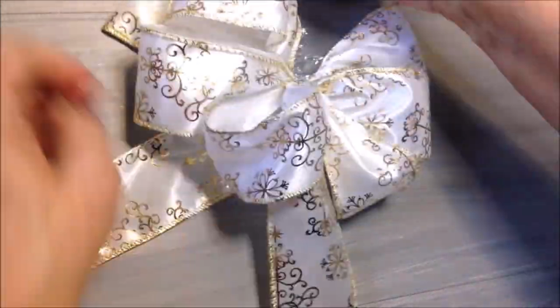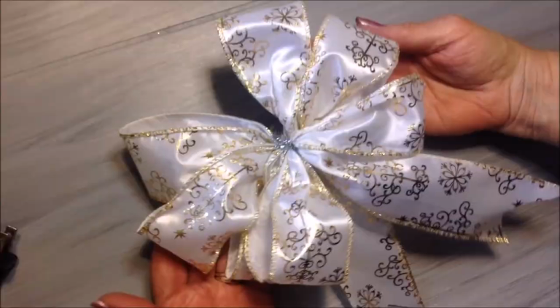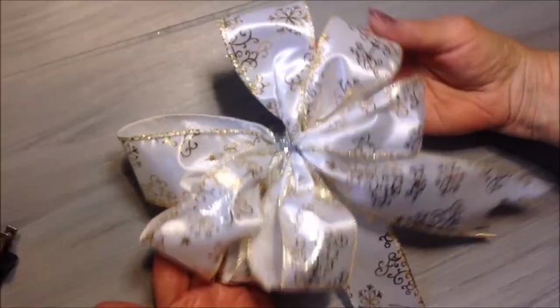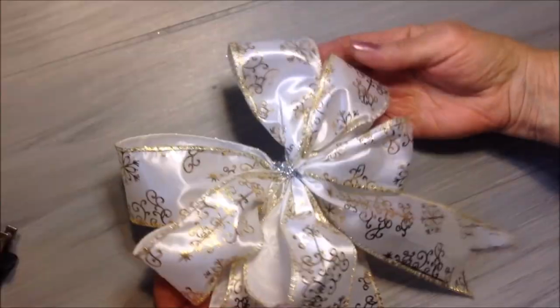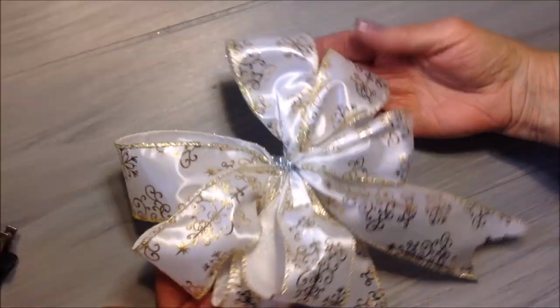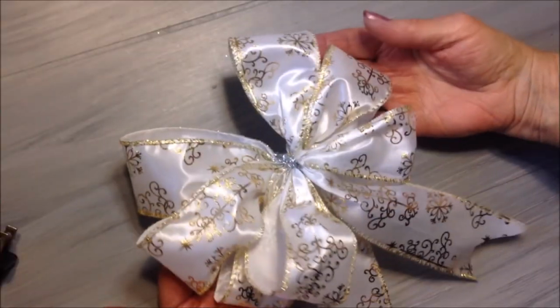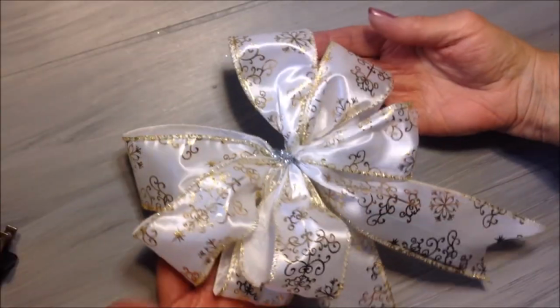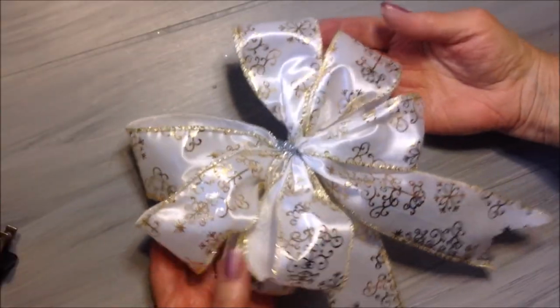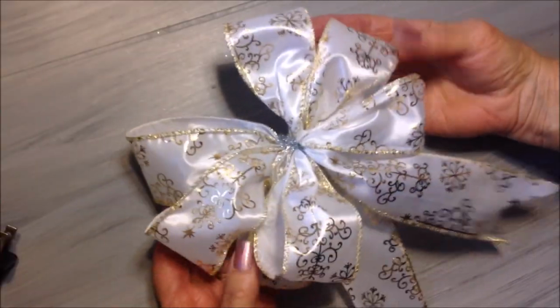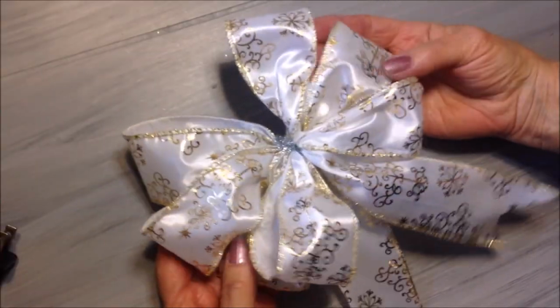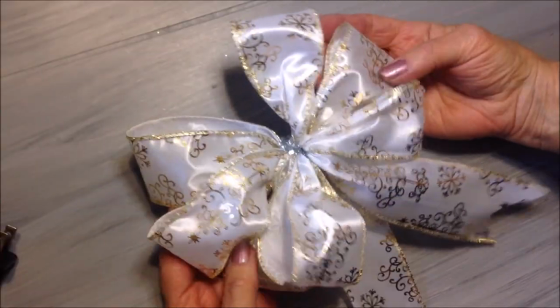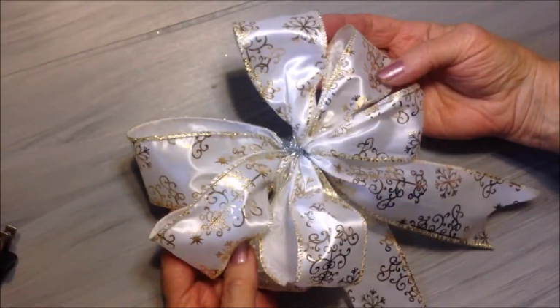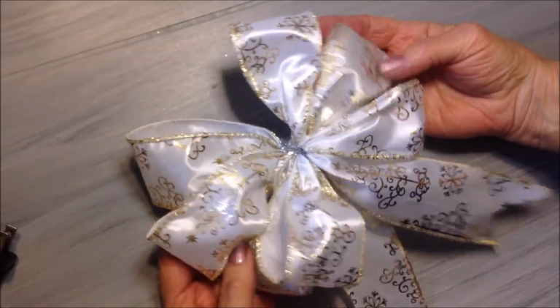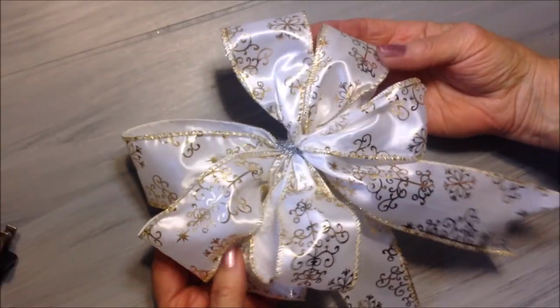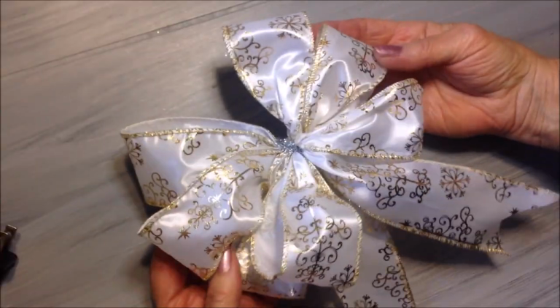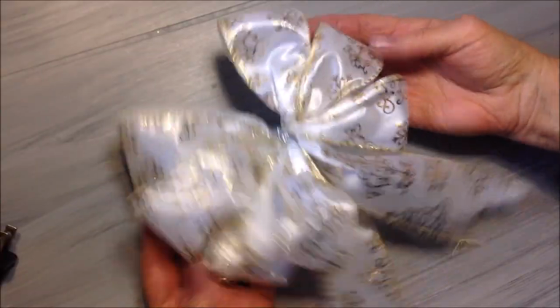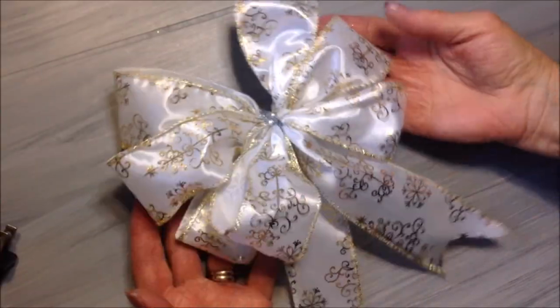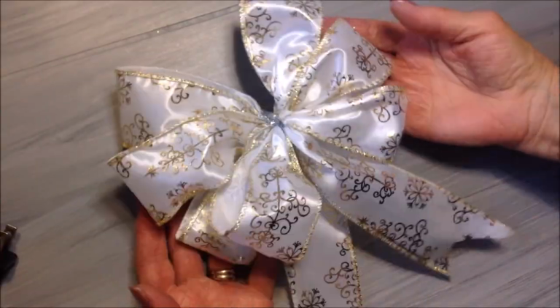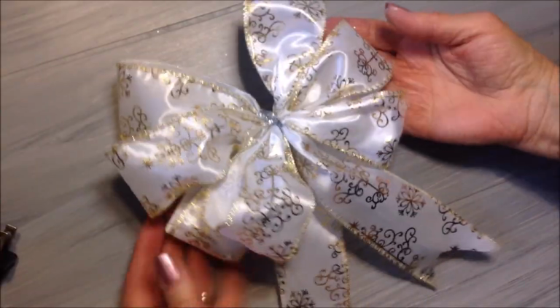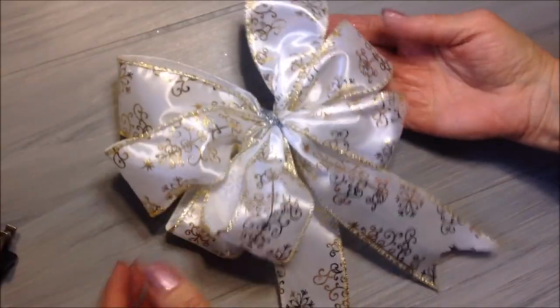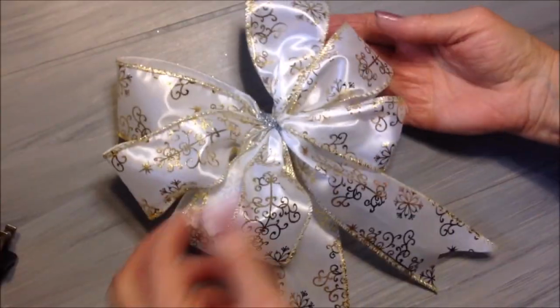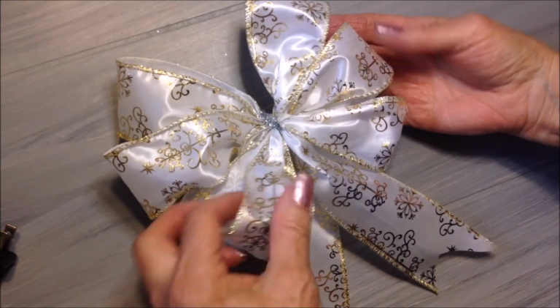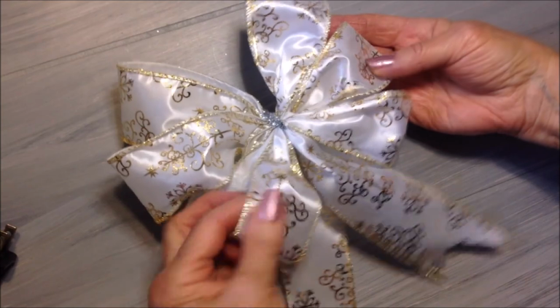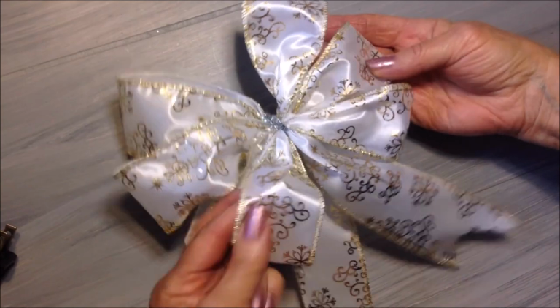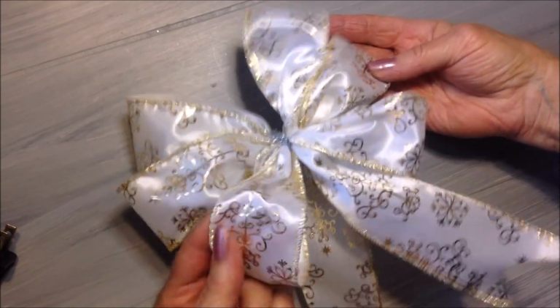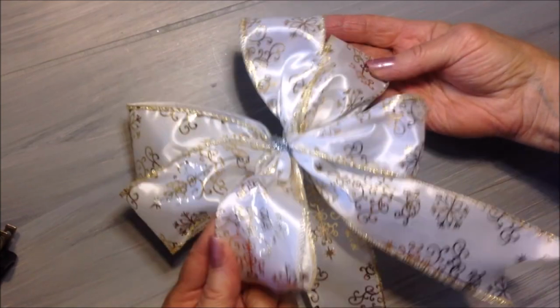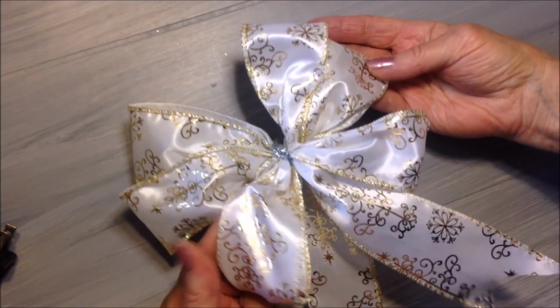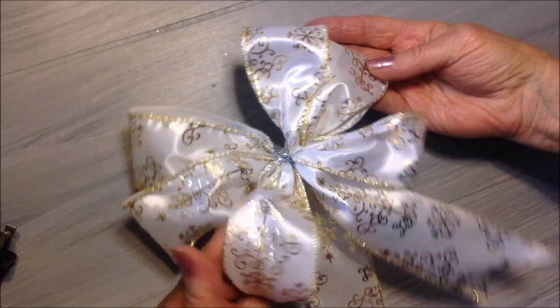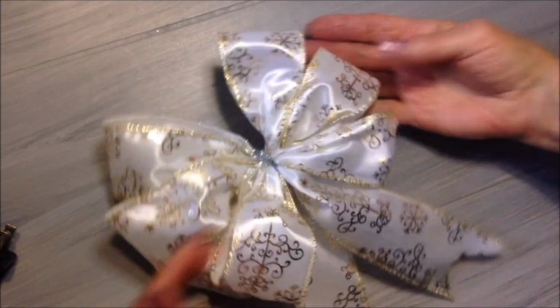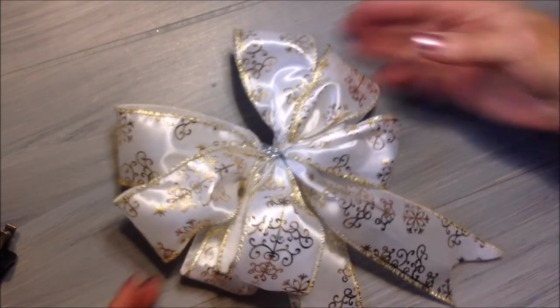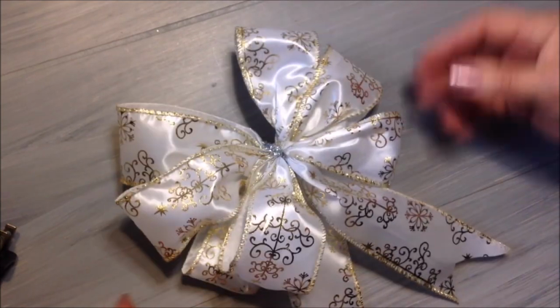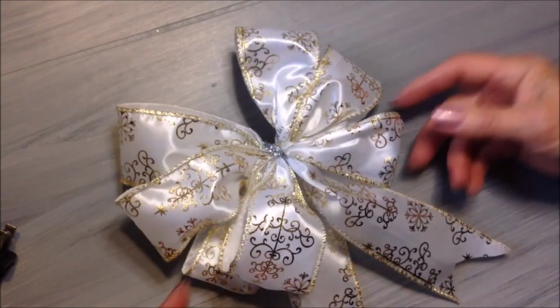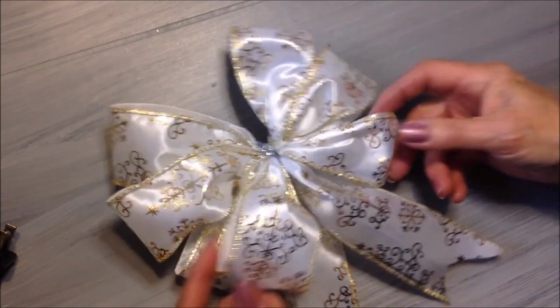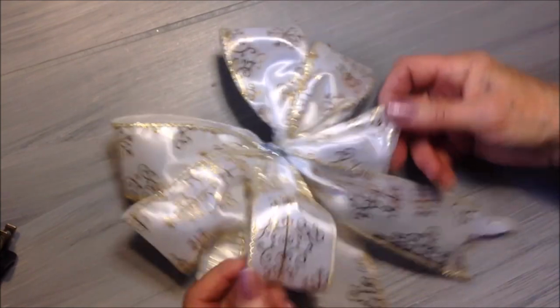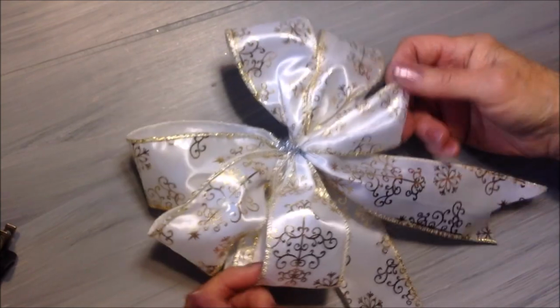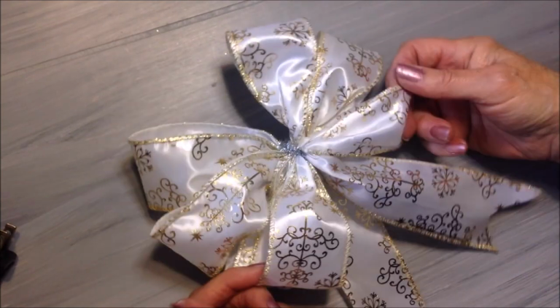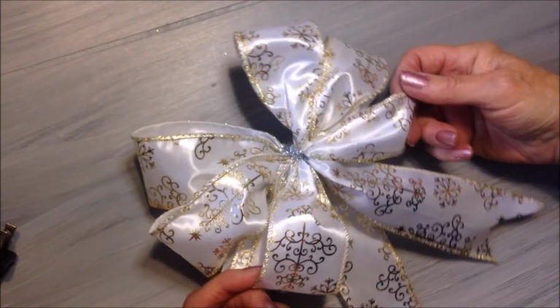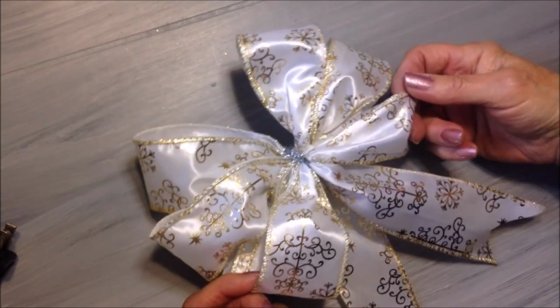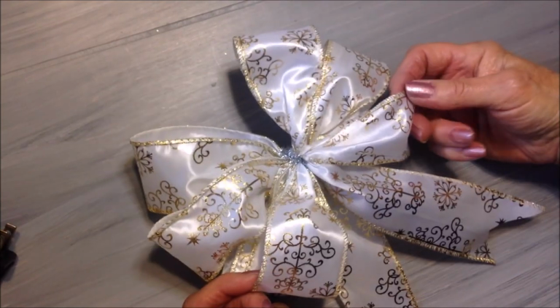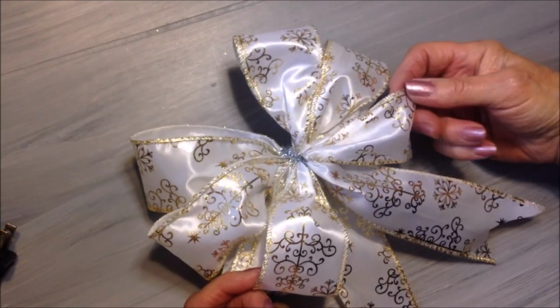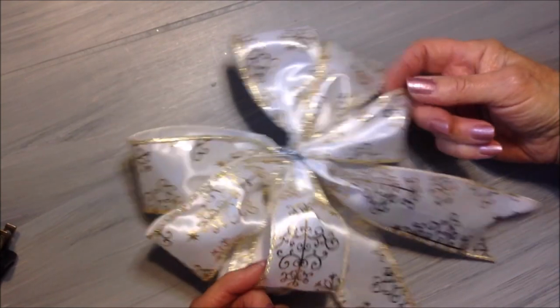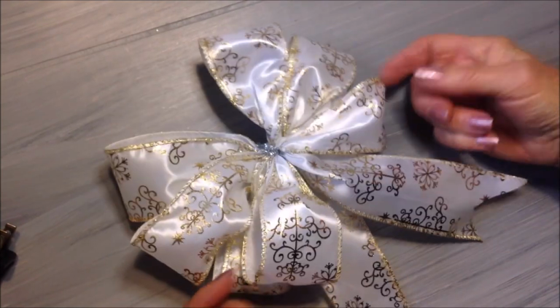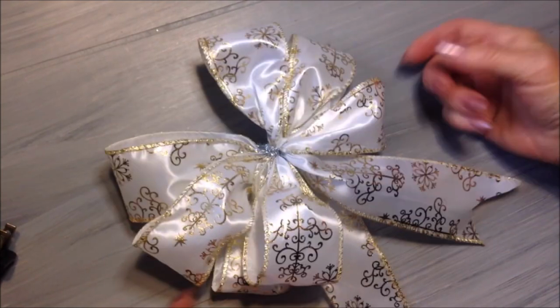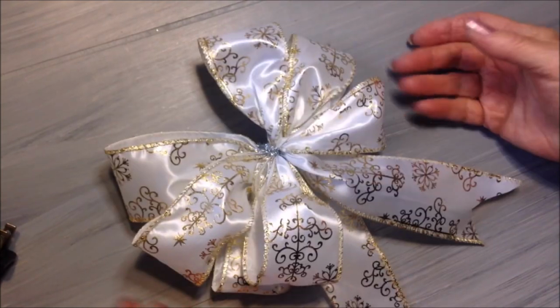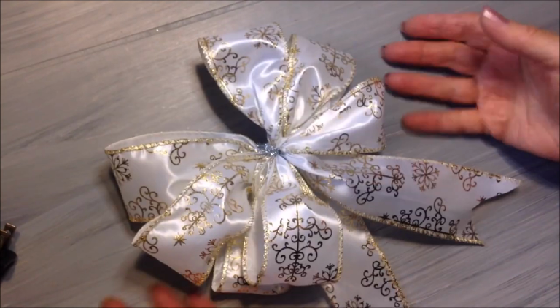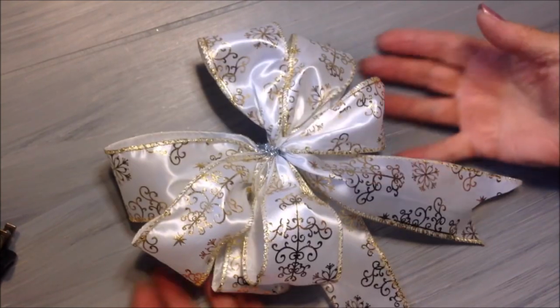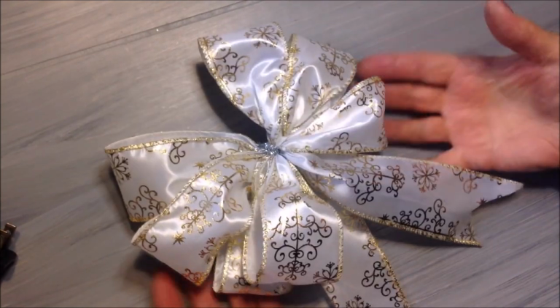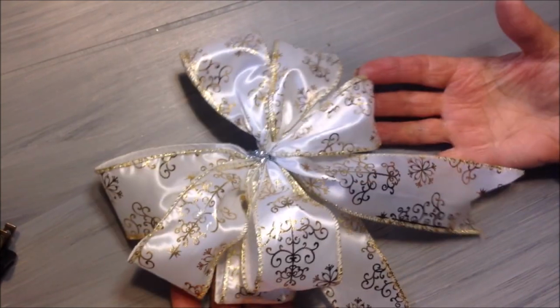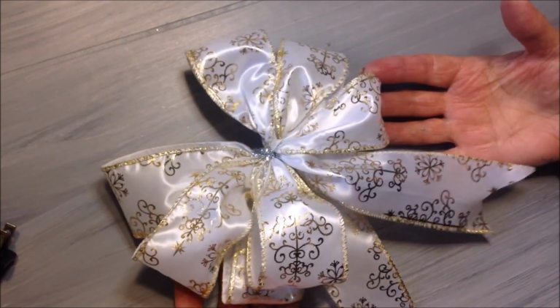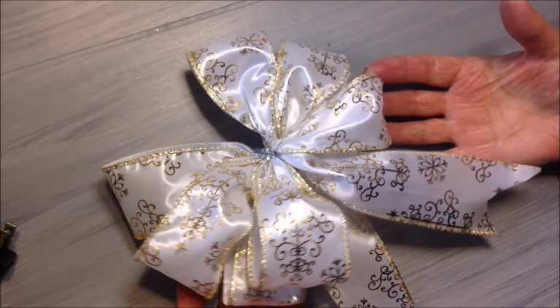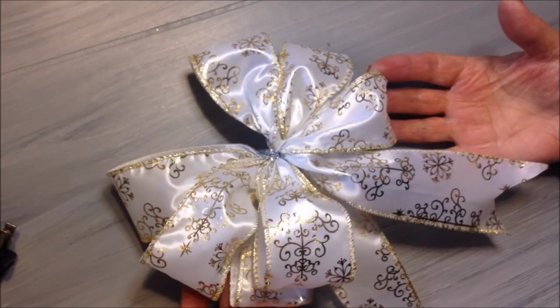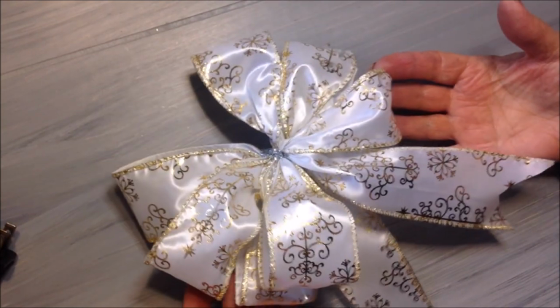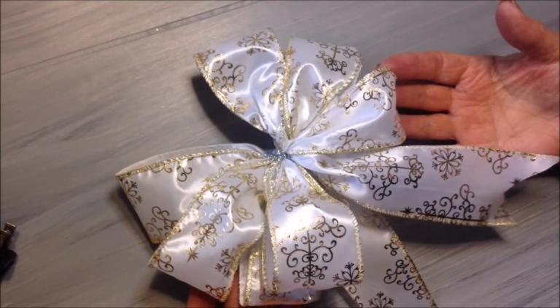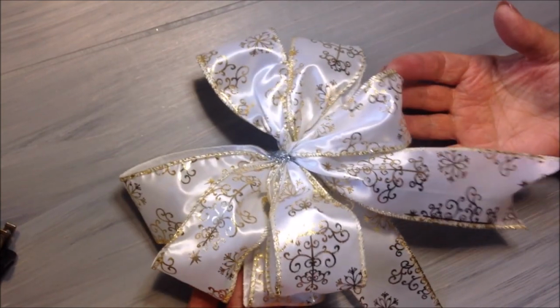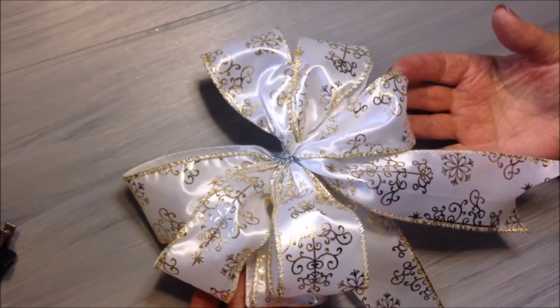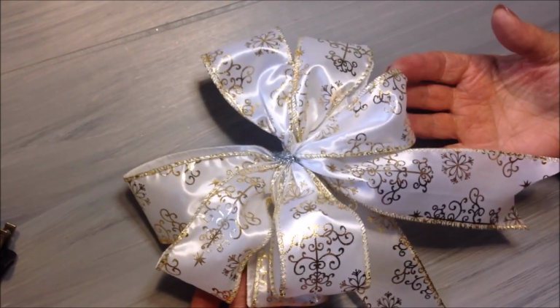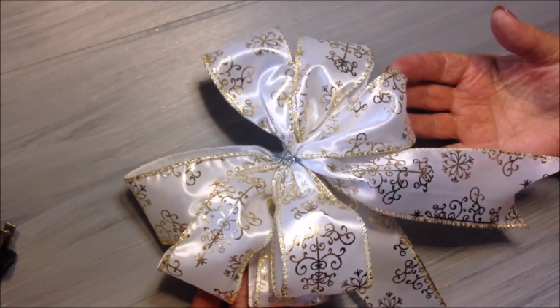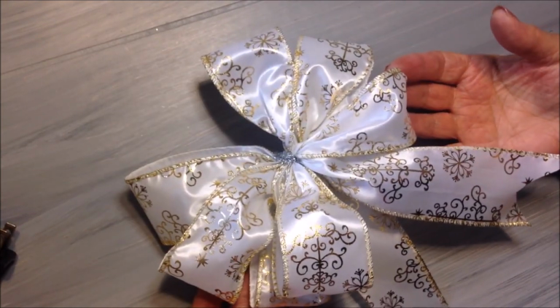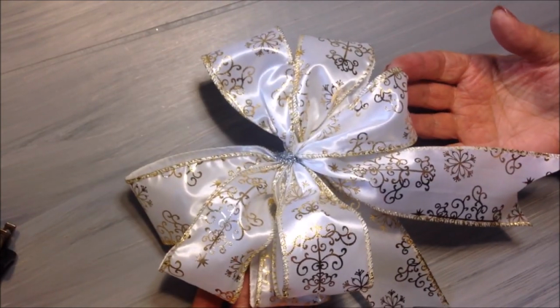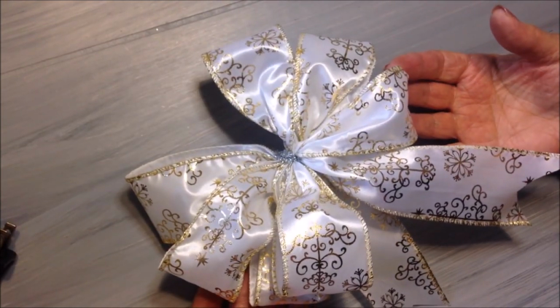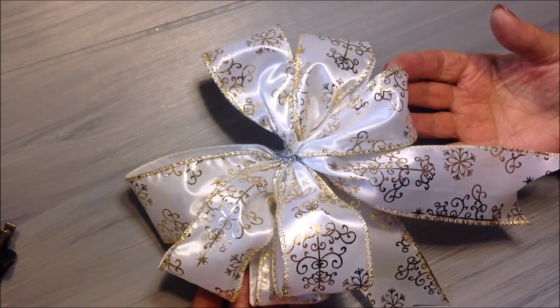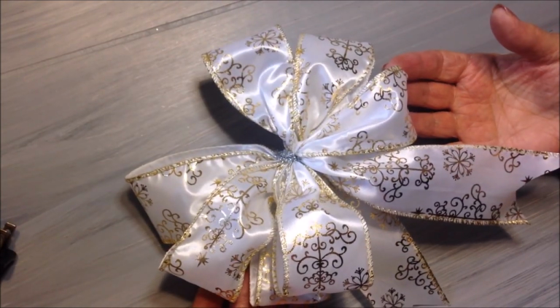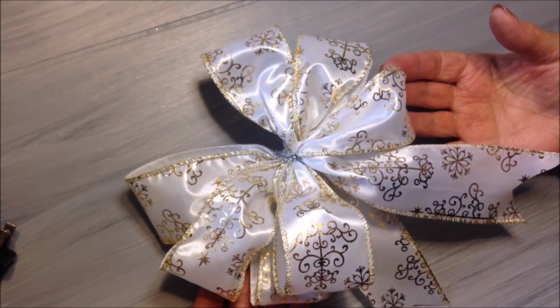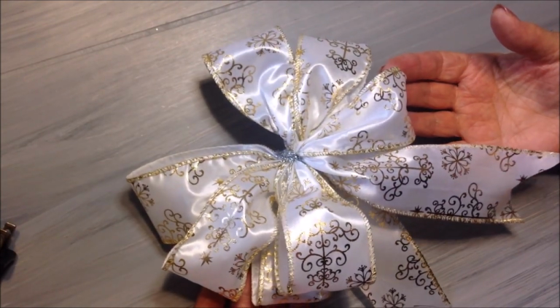And there you have a very easy bow. Hope you found this video helpful. Thanks for watching. Bye for now.